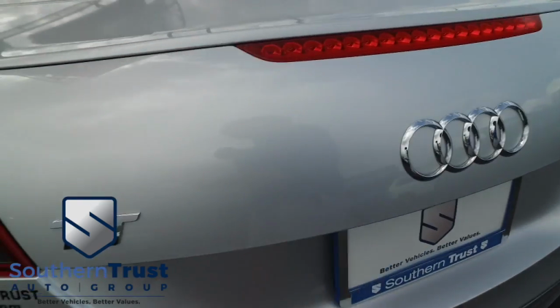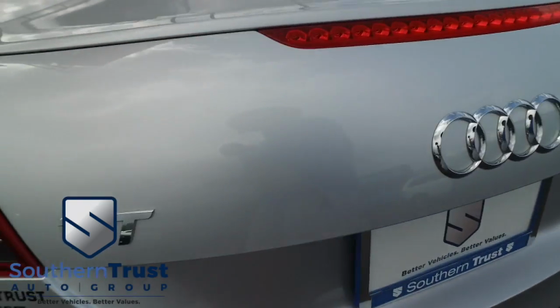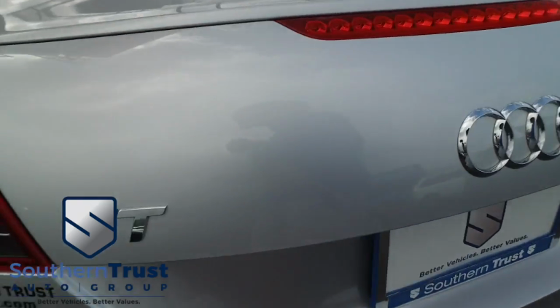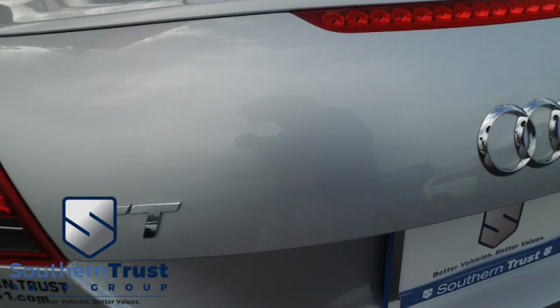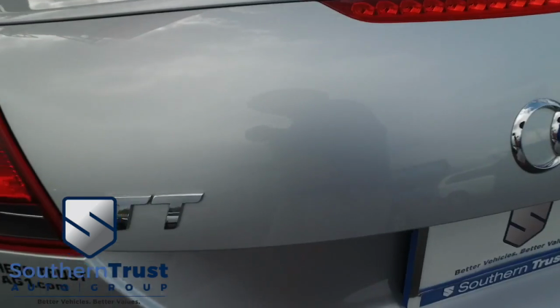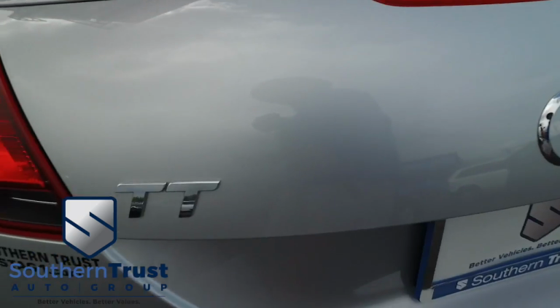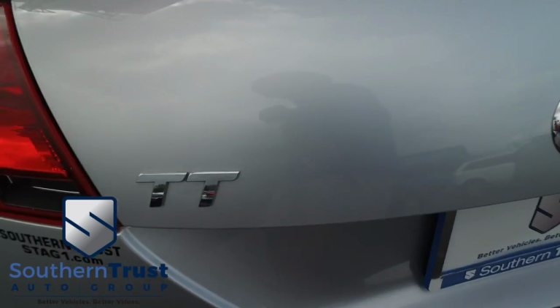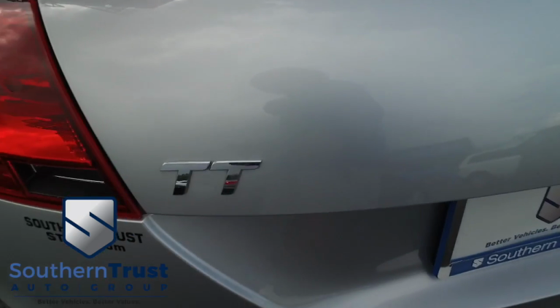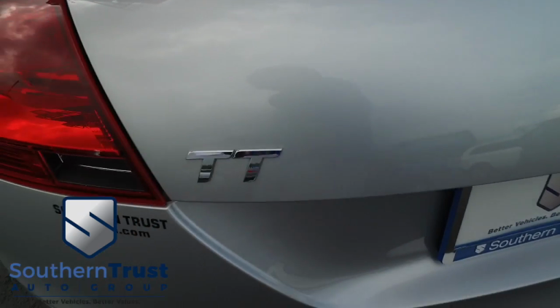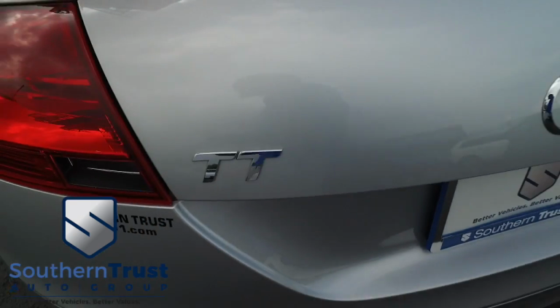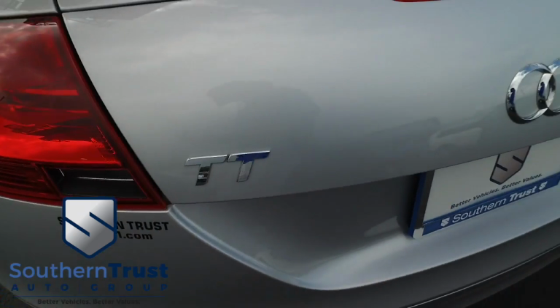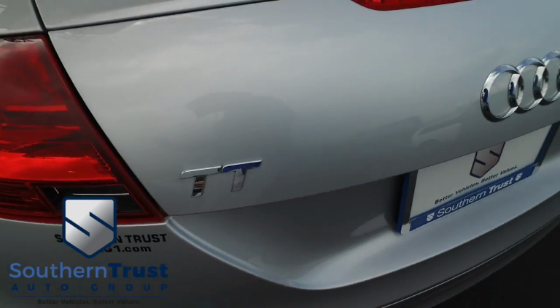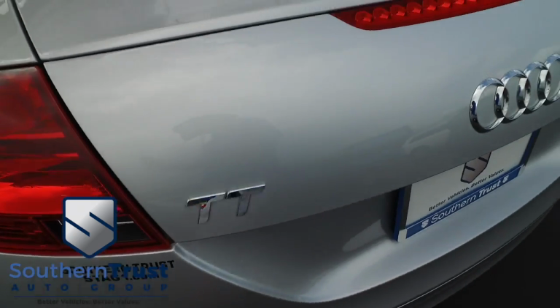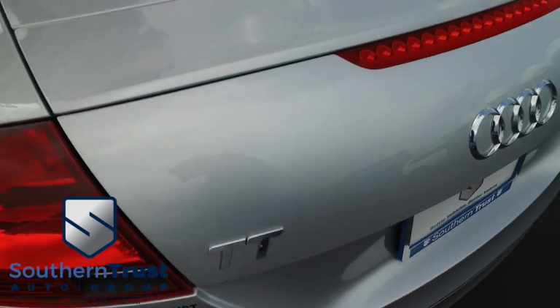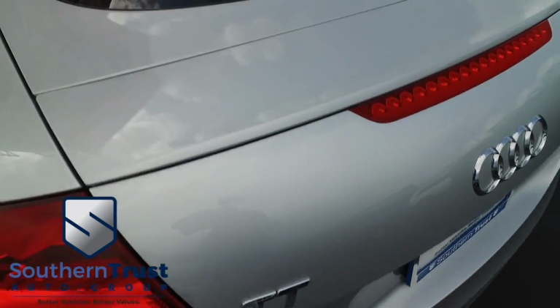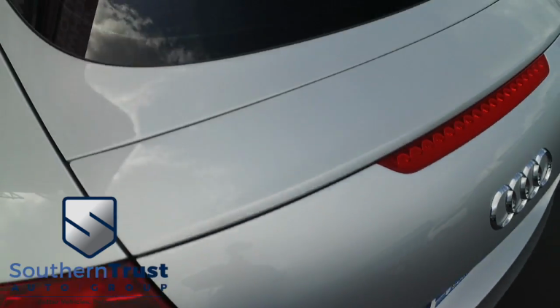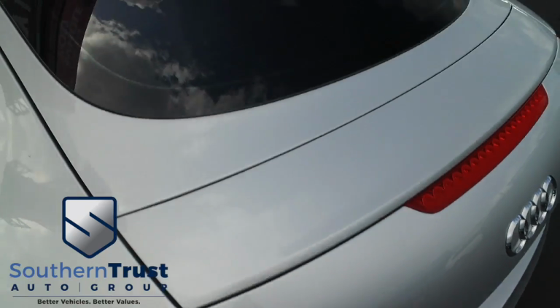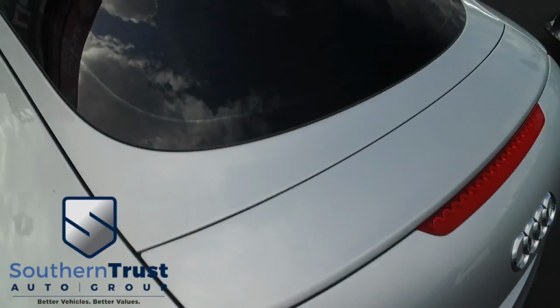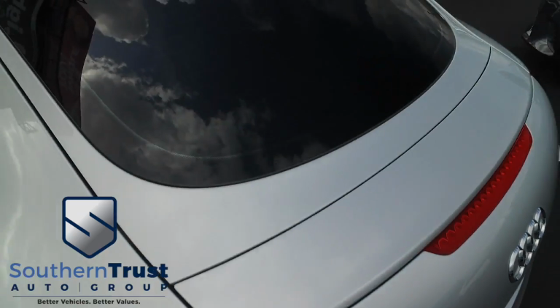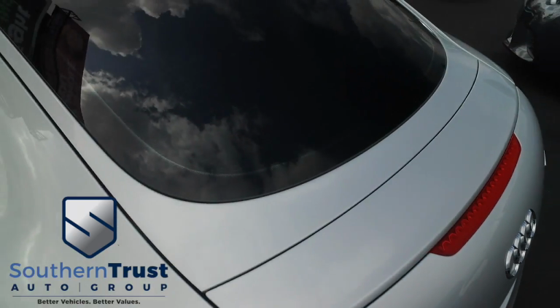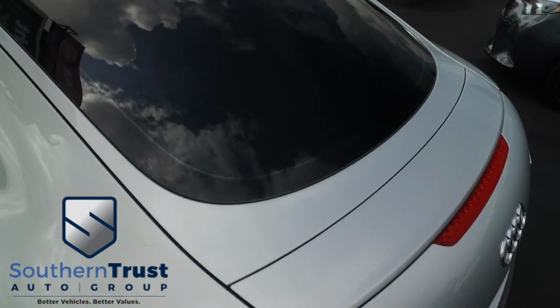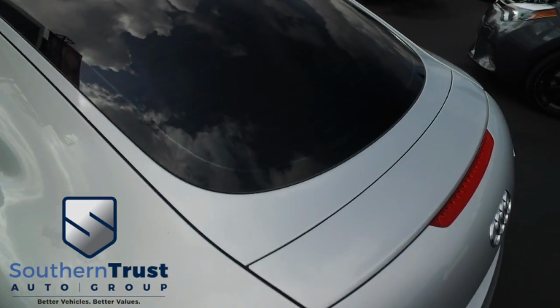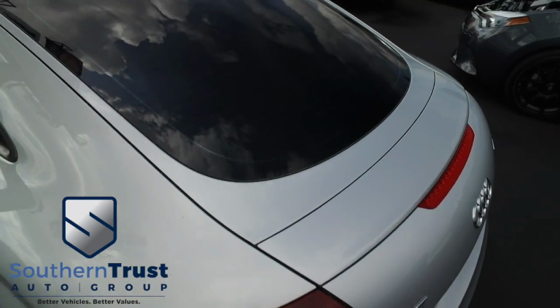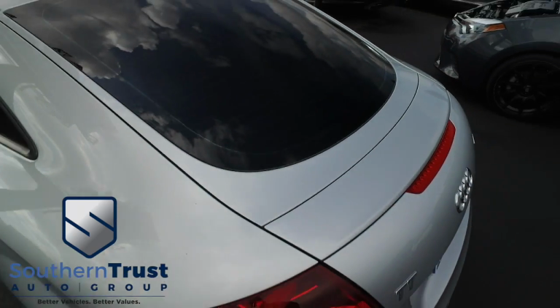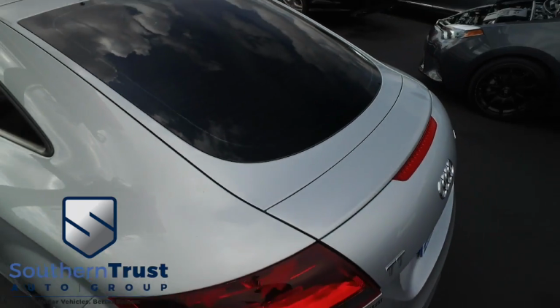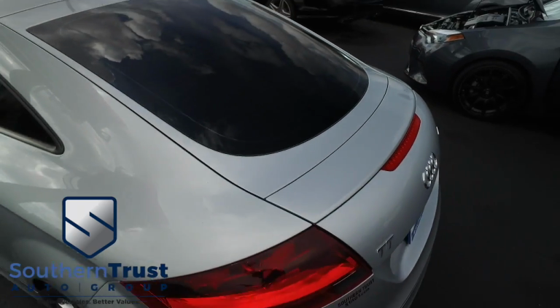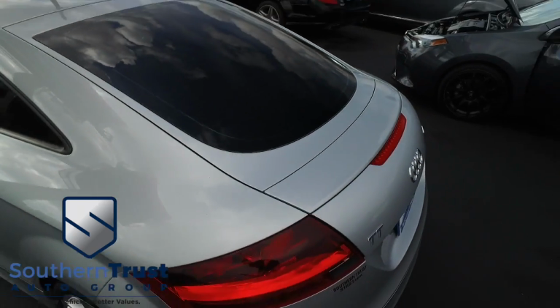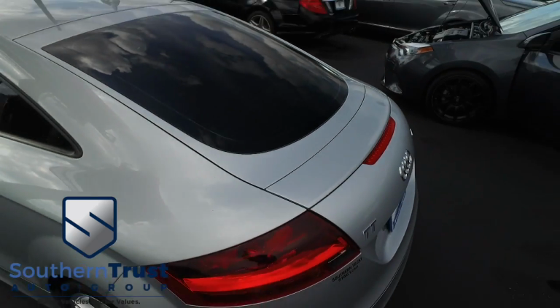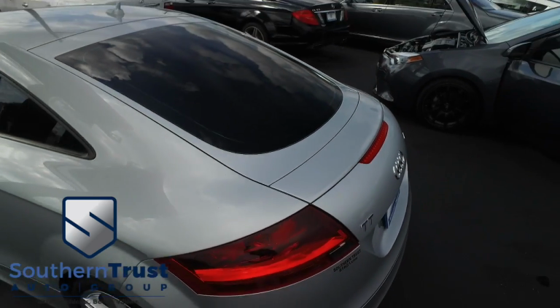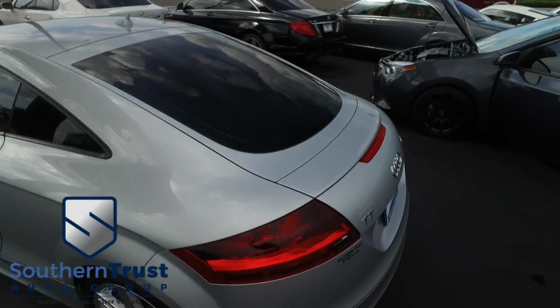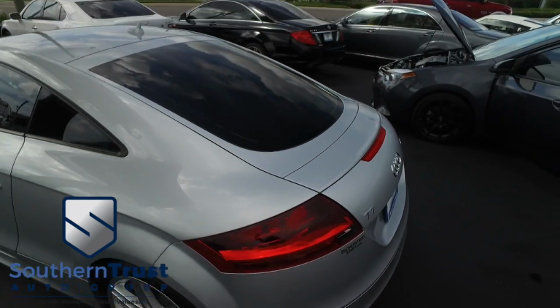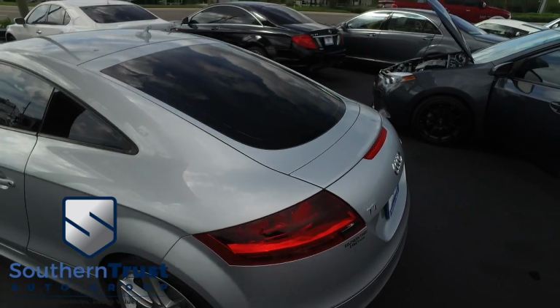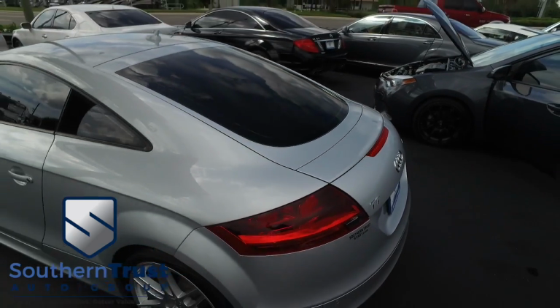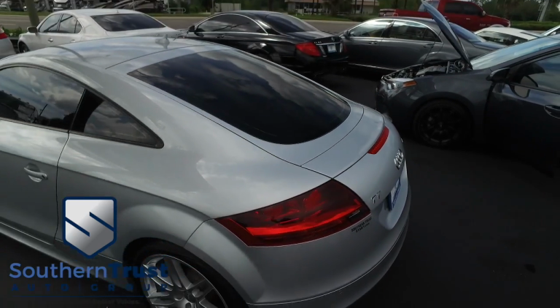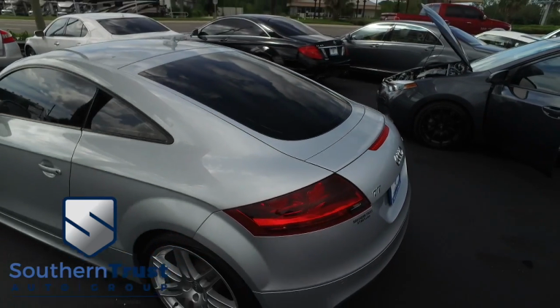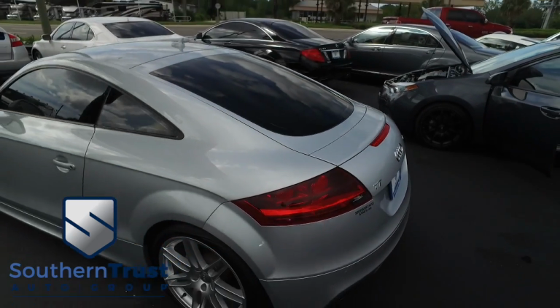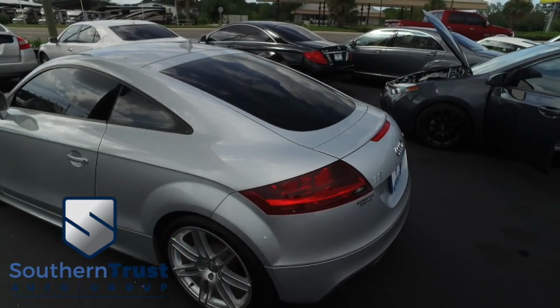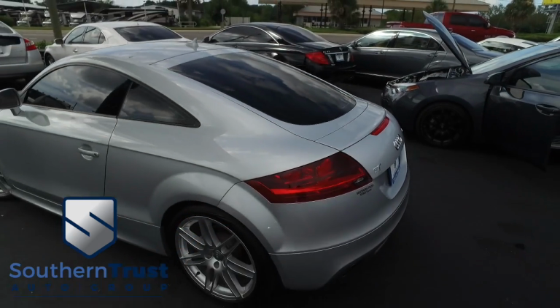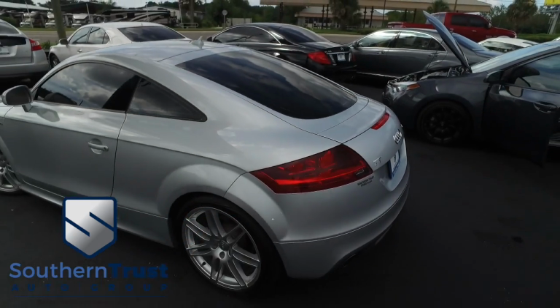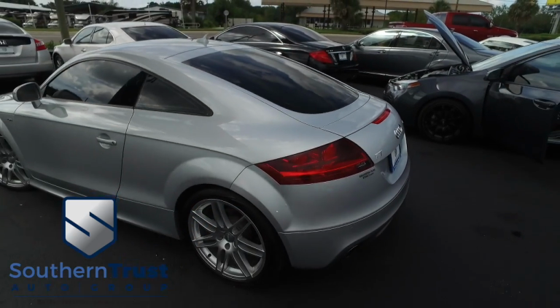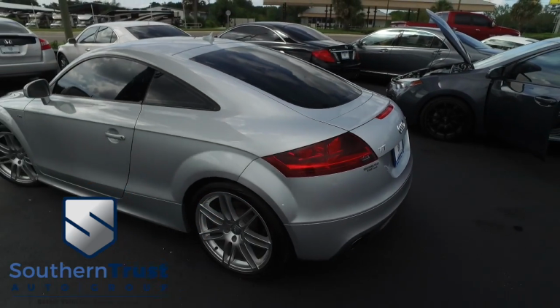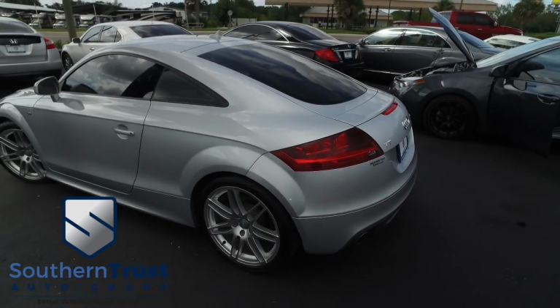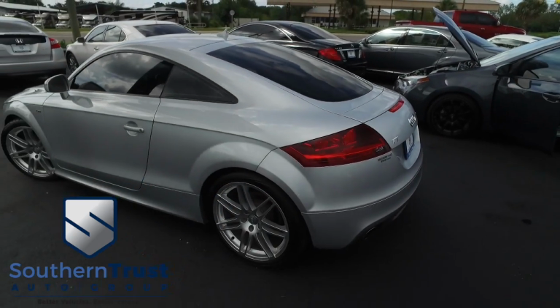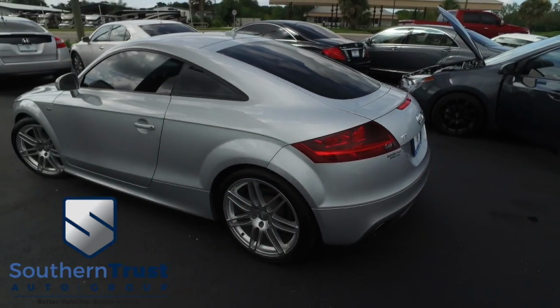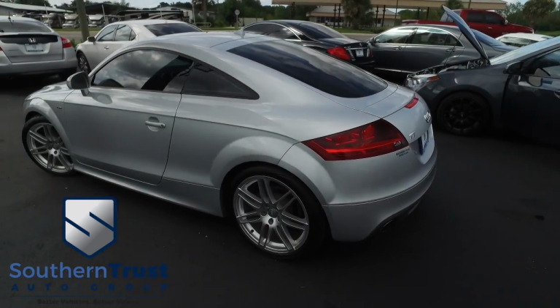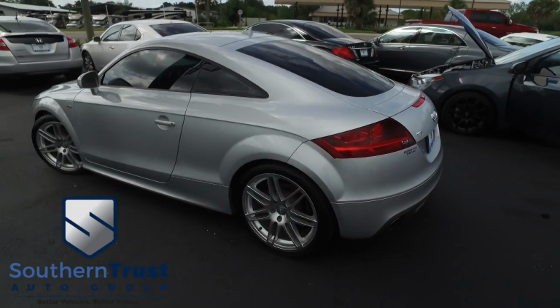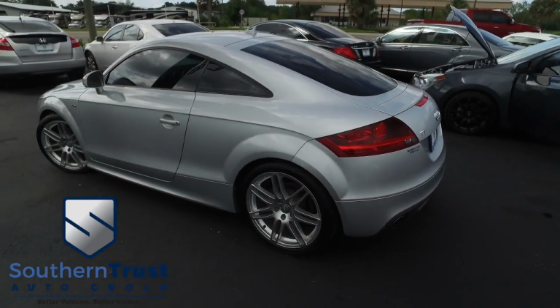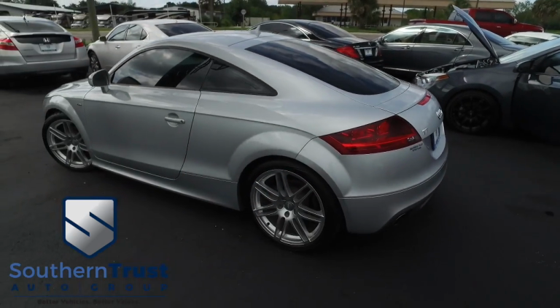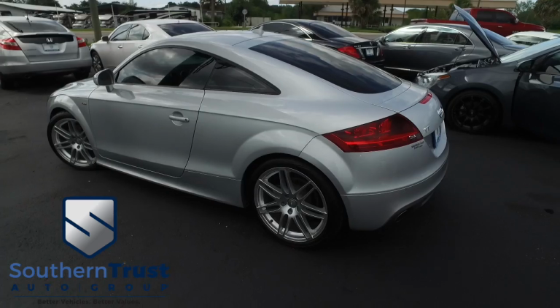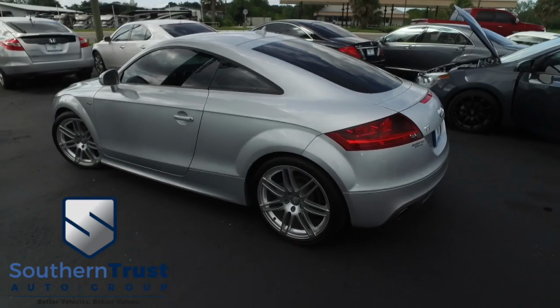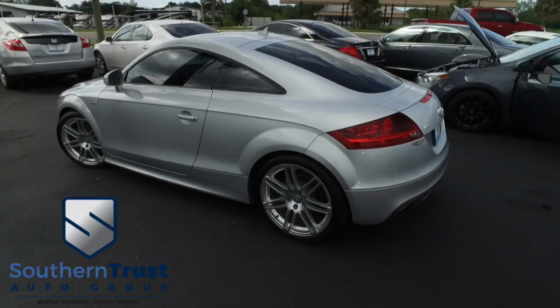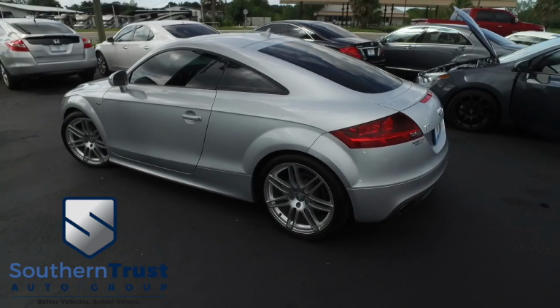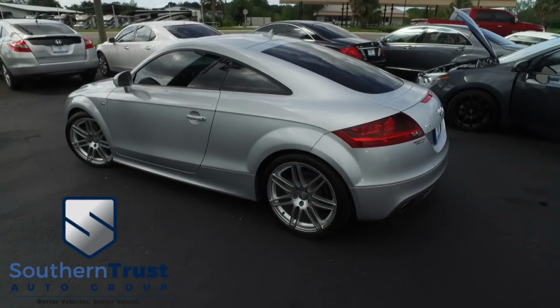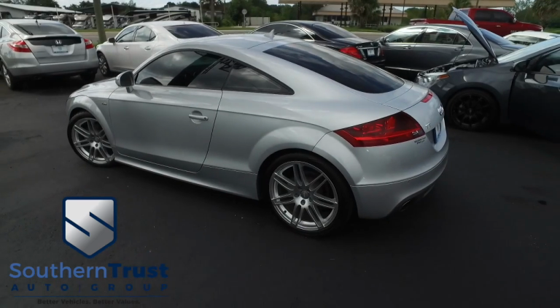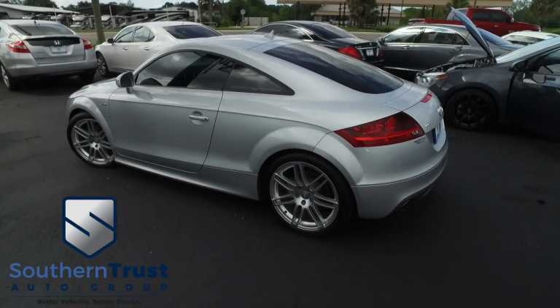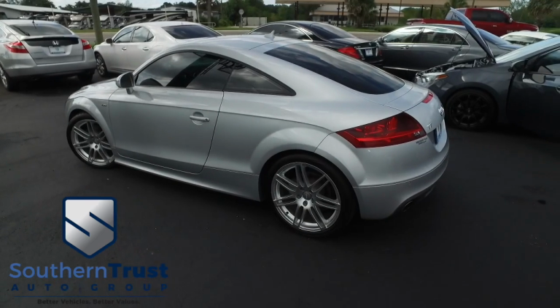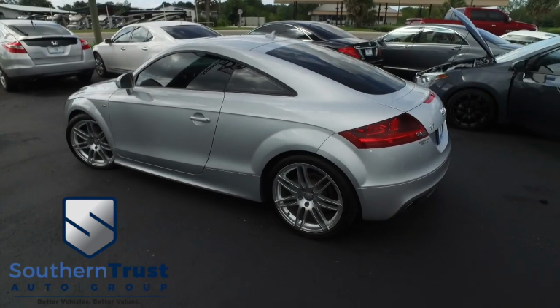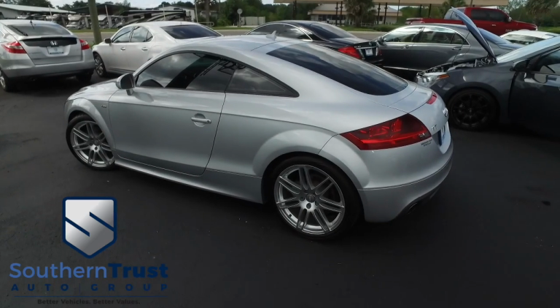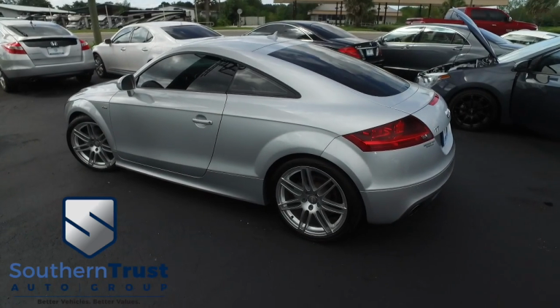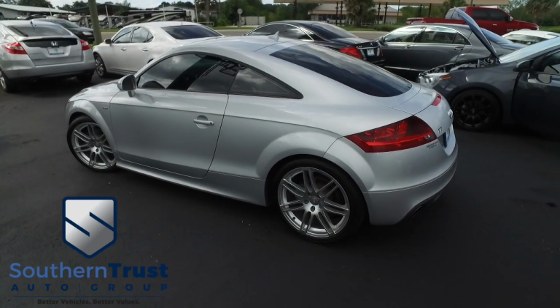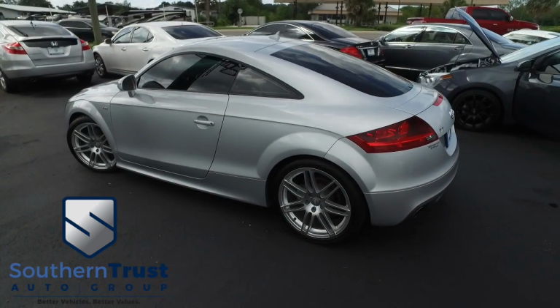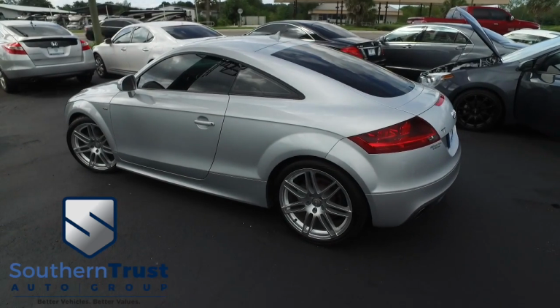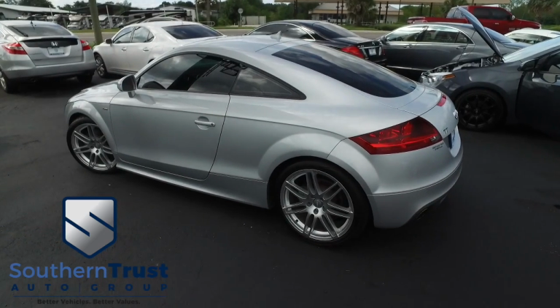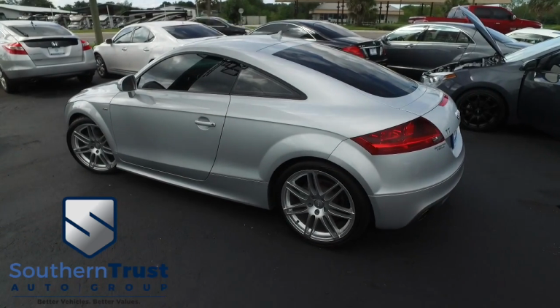That TT — boy, action and satisfaction. Do not wait, do not hesitate, do not procrastinate. This beautiful Audi will not last long. Call us now.